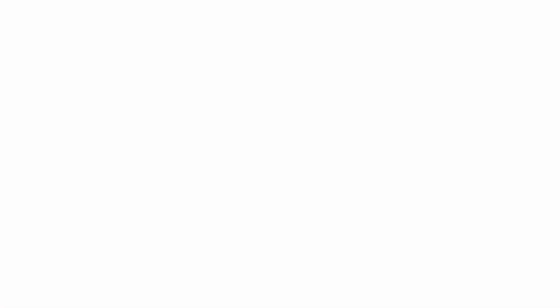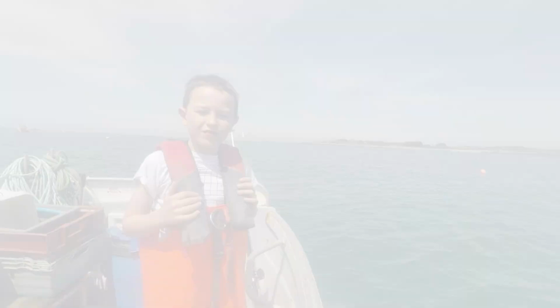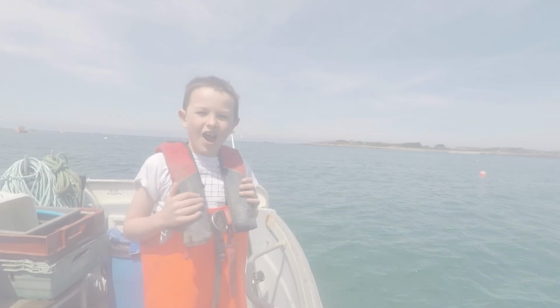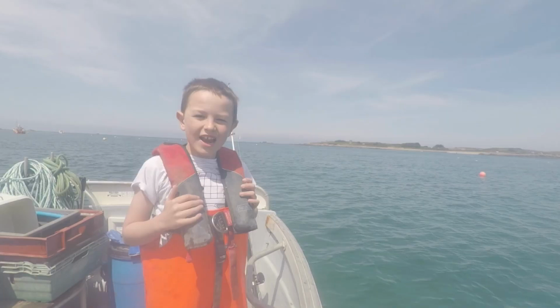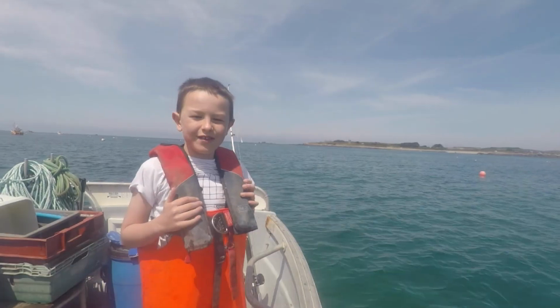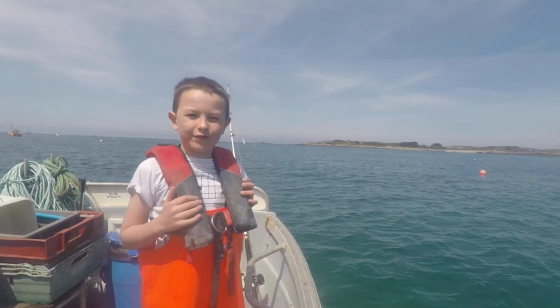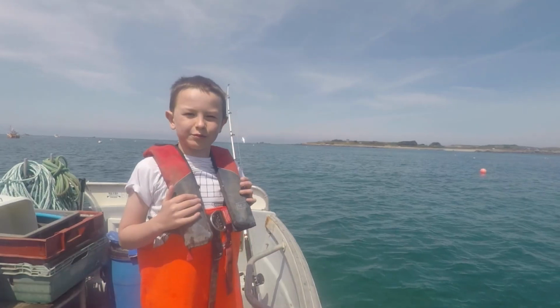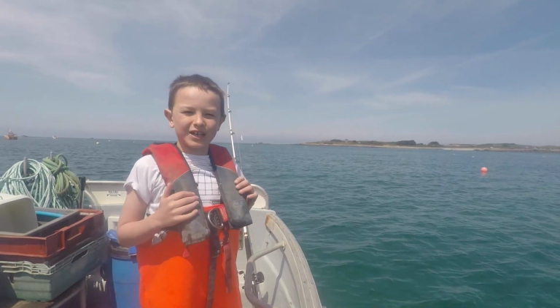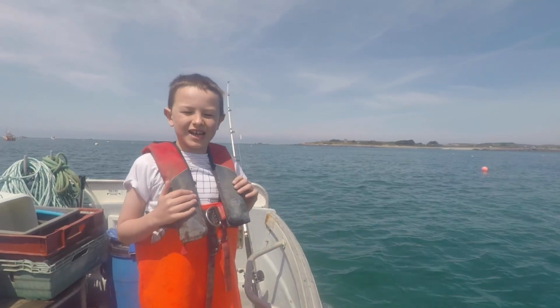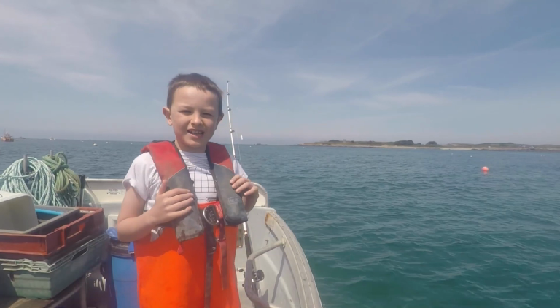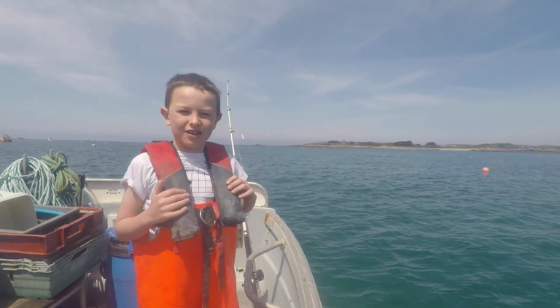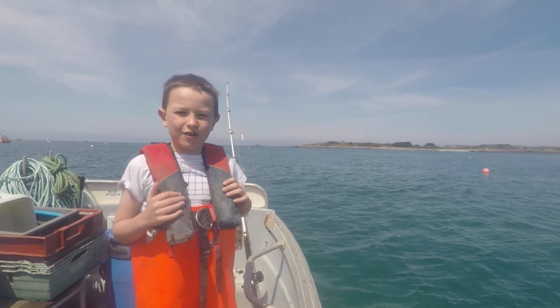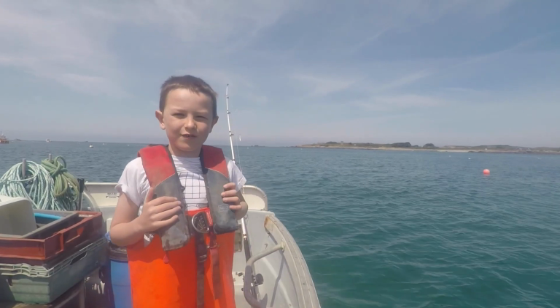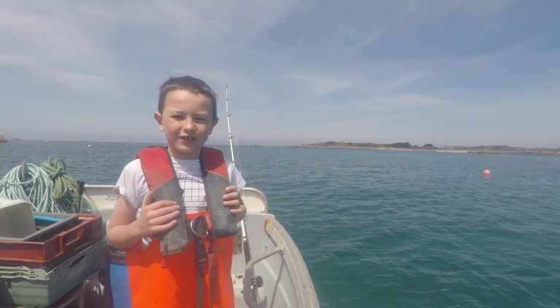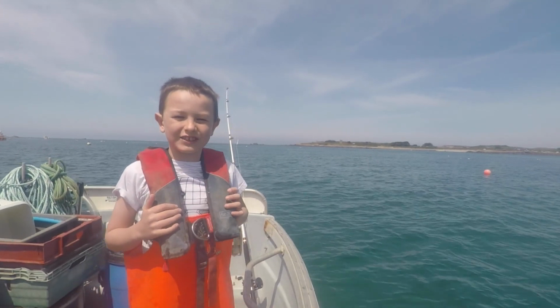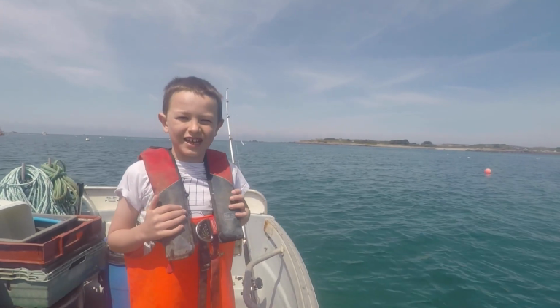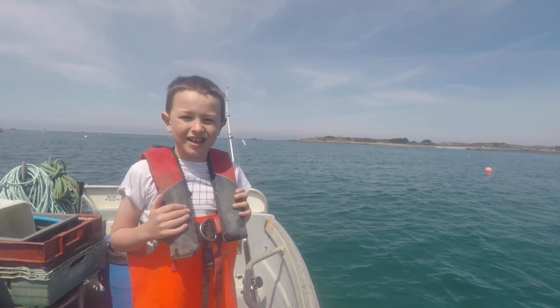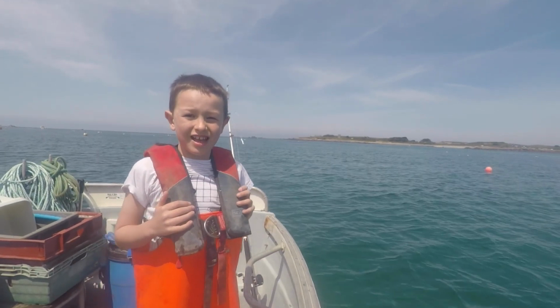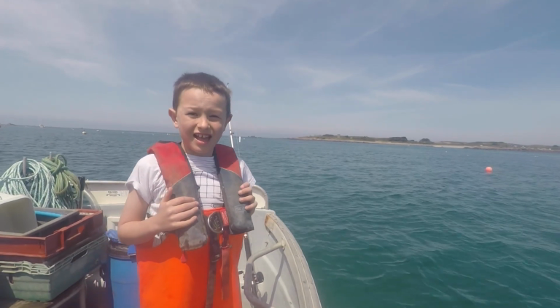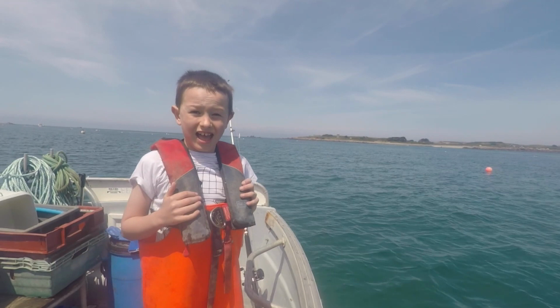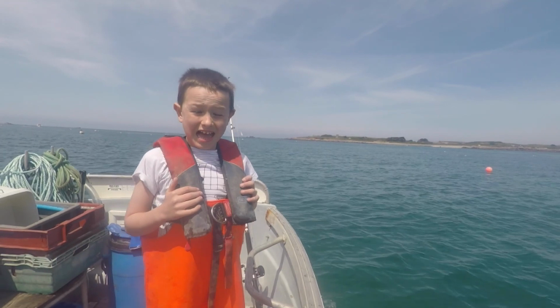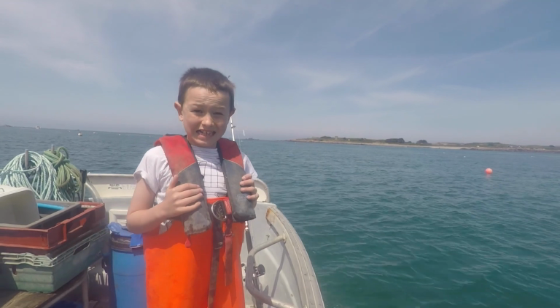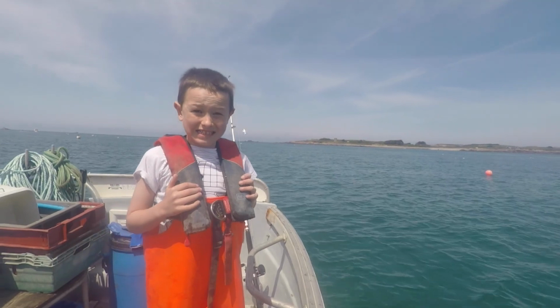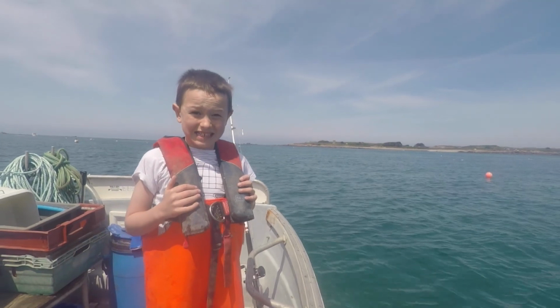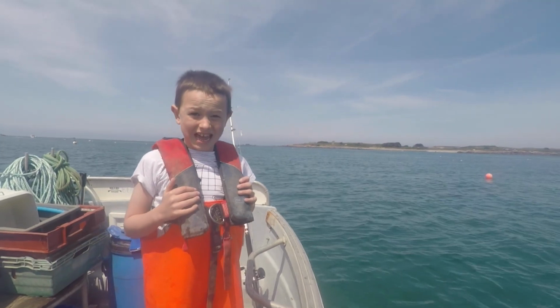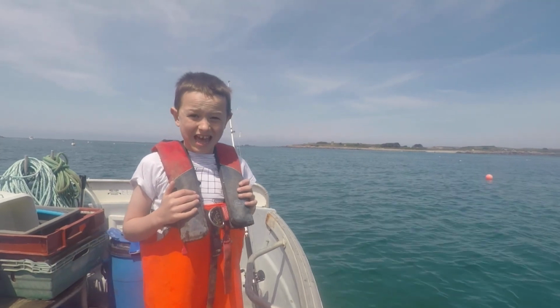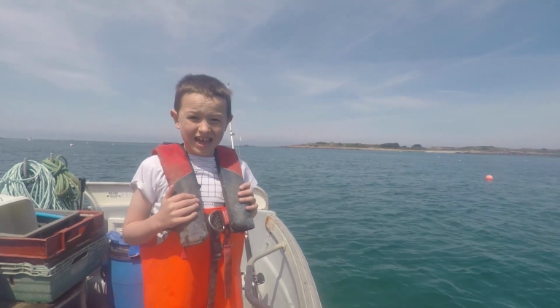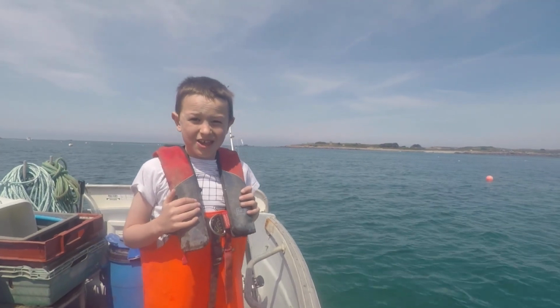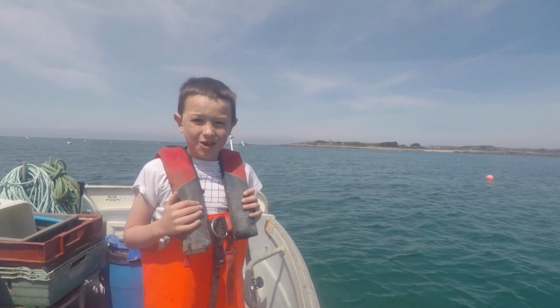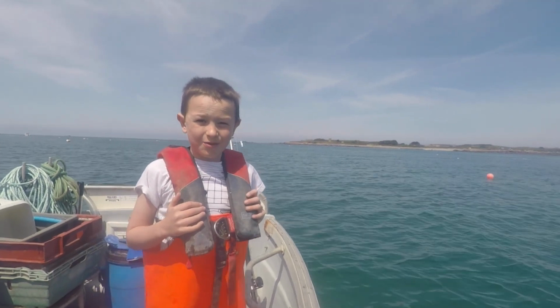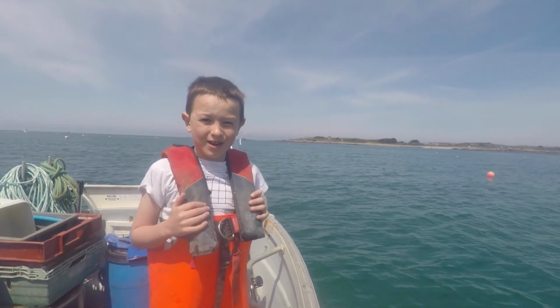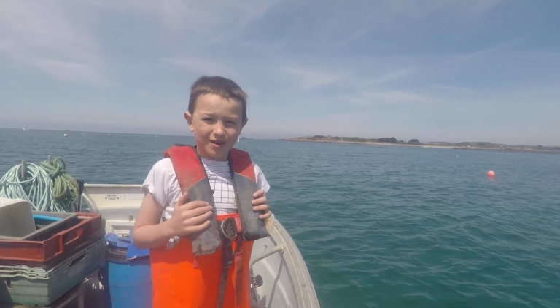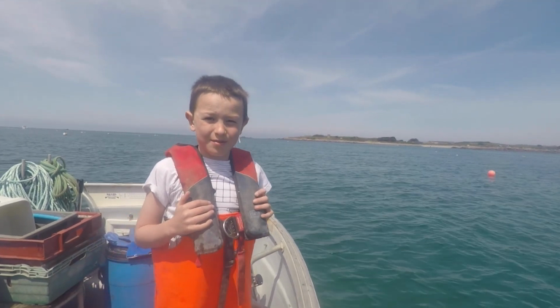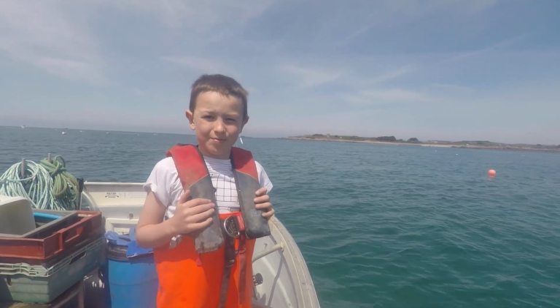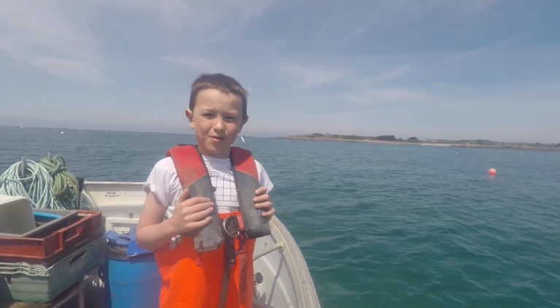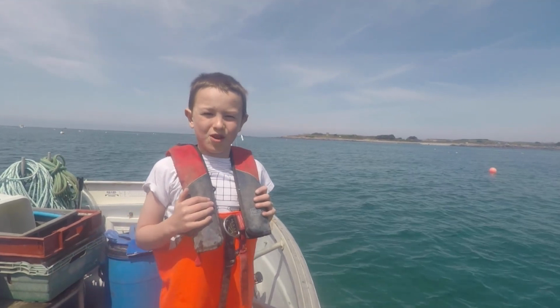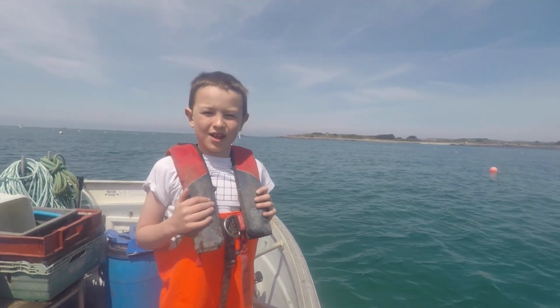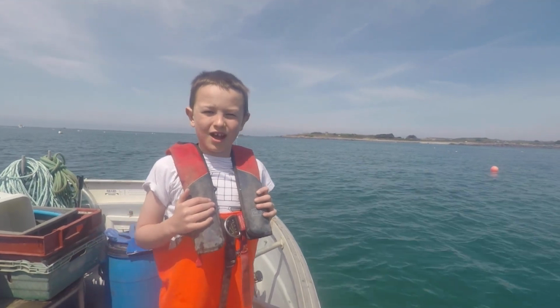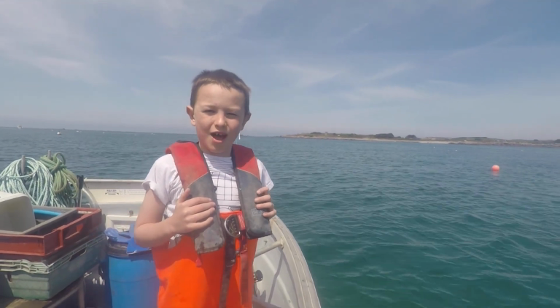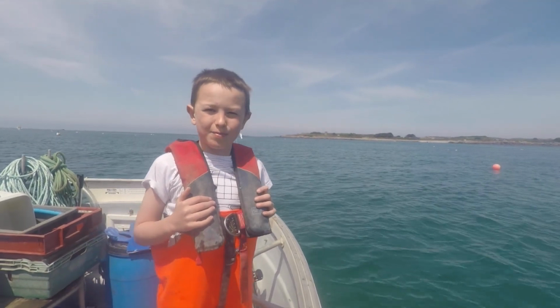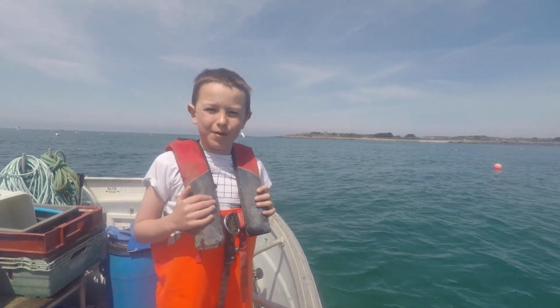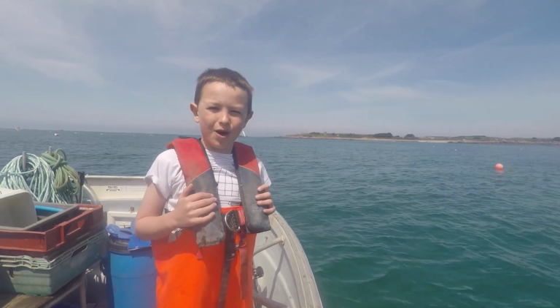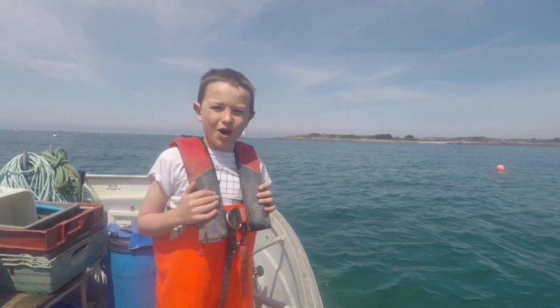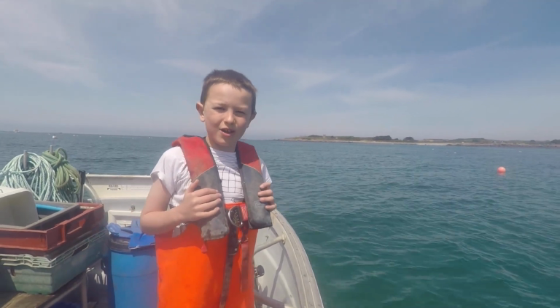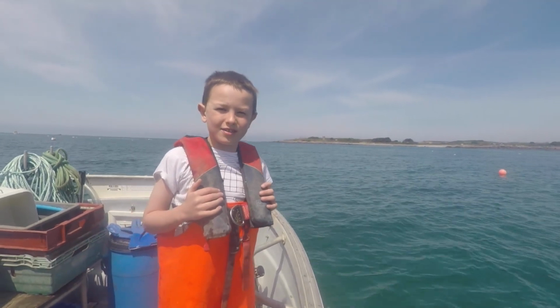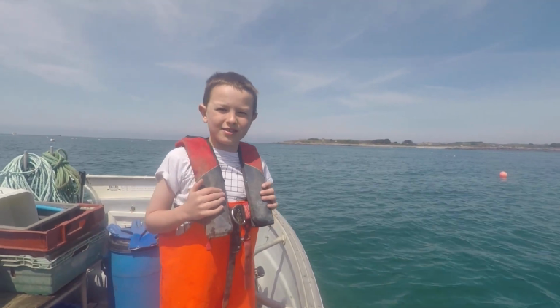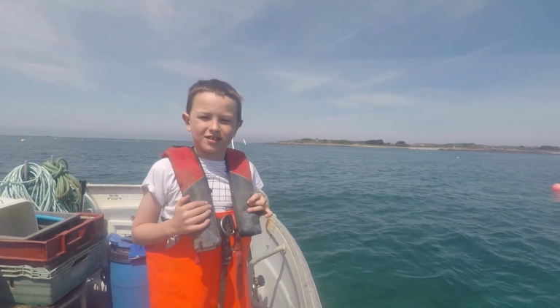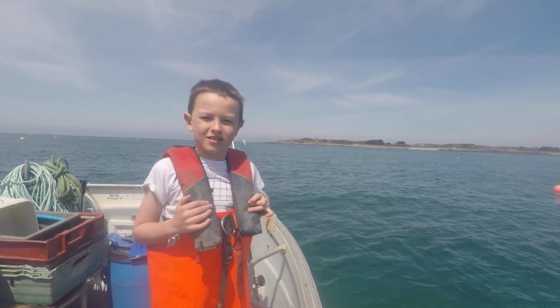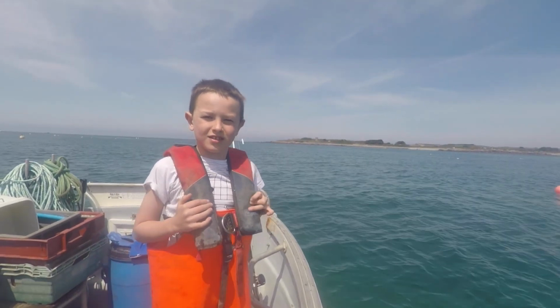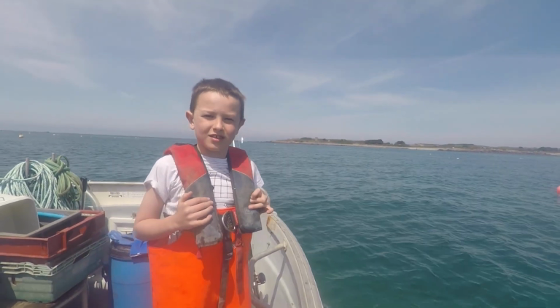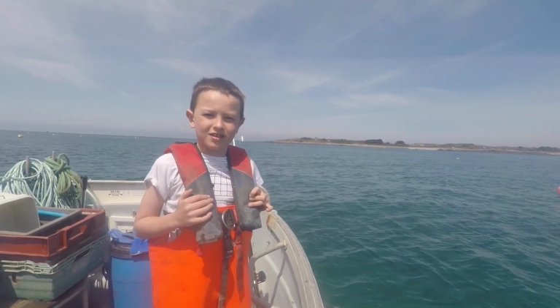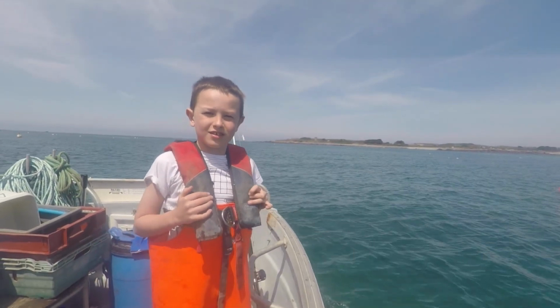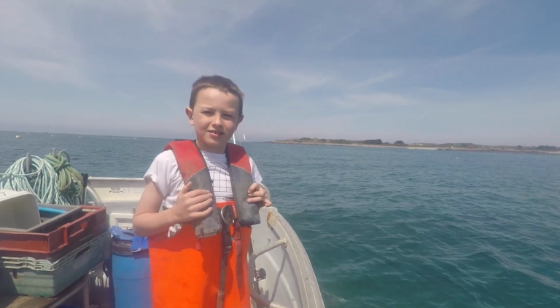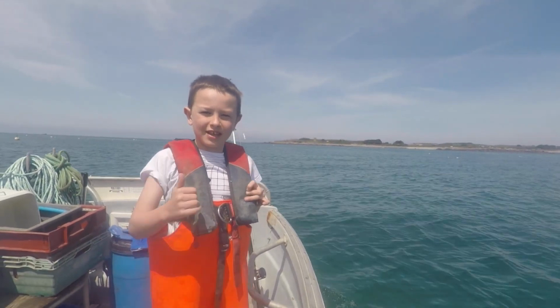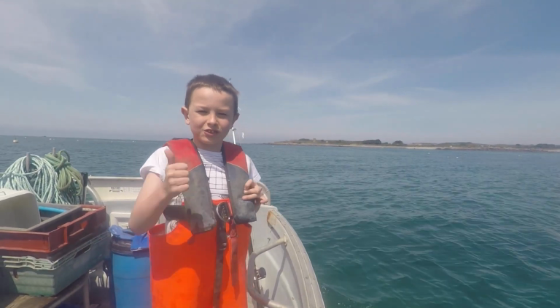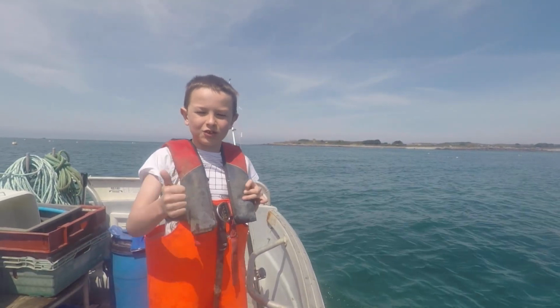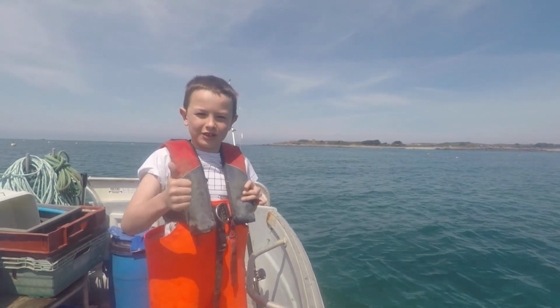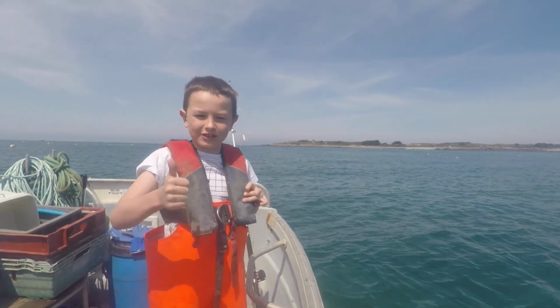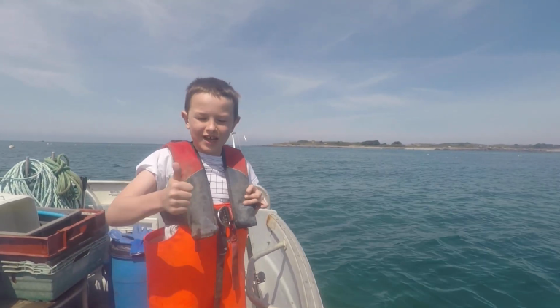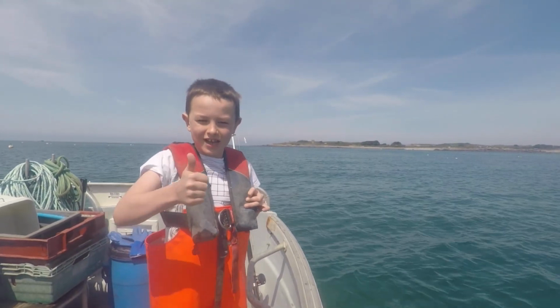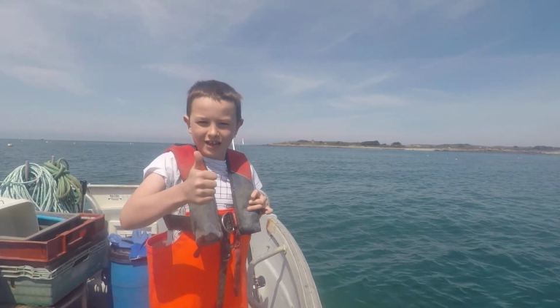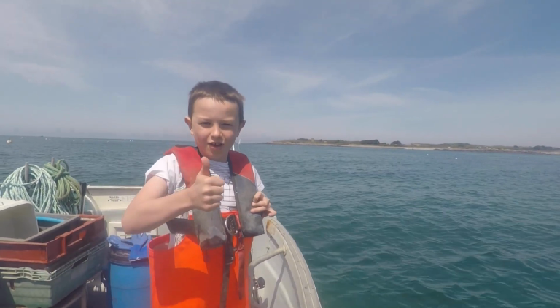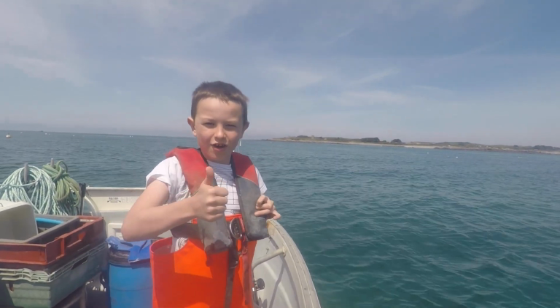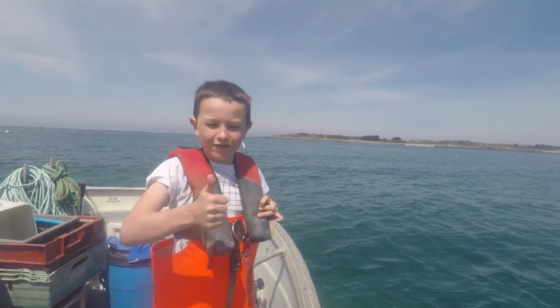This is Riley from Shaggy Dog Fishing and today we're going to be putting our pups. Stay tuned to Shaggy Dogs.